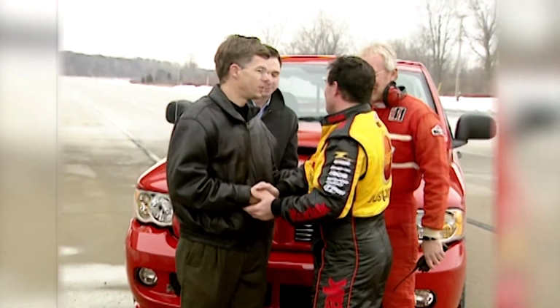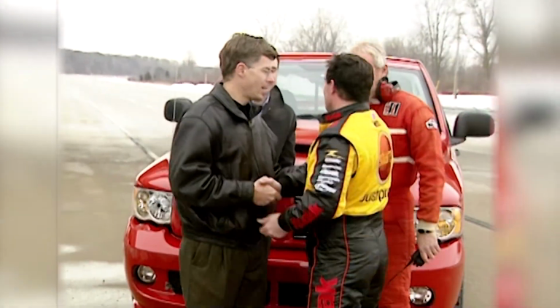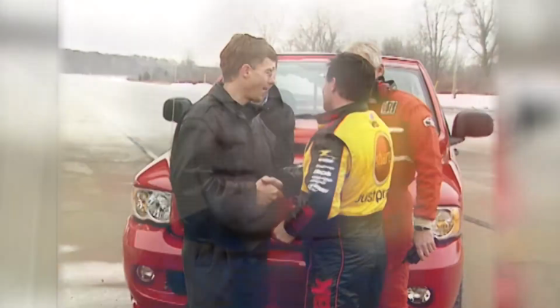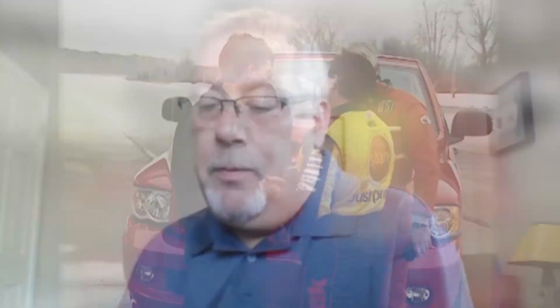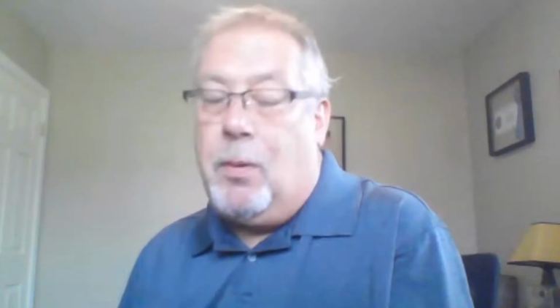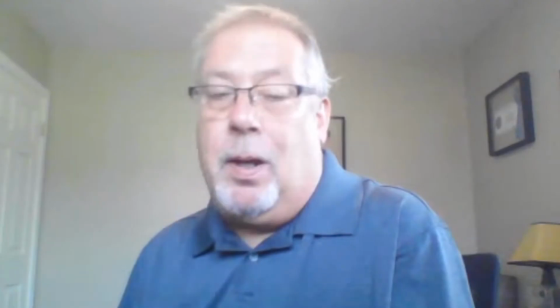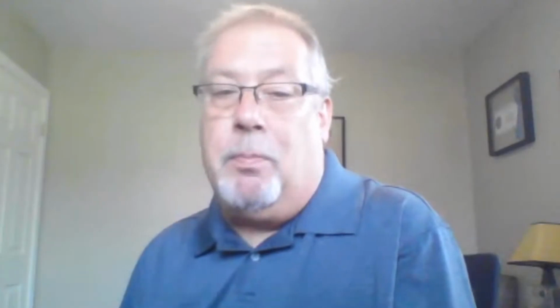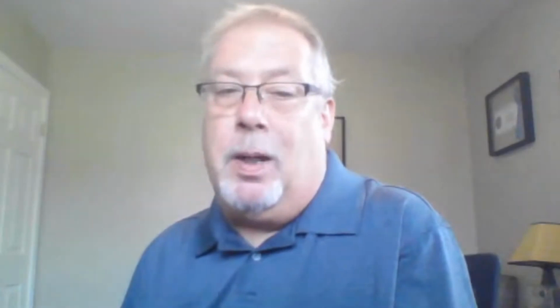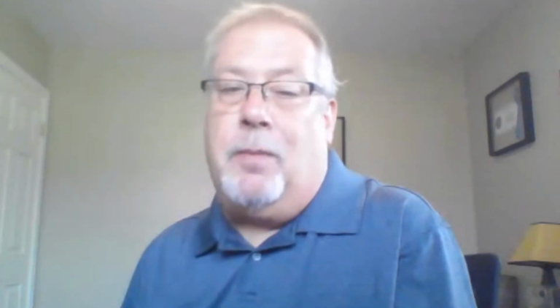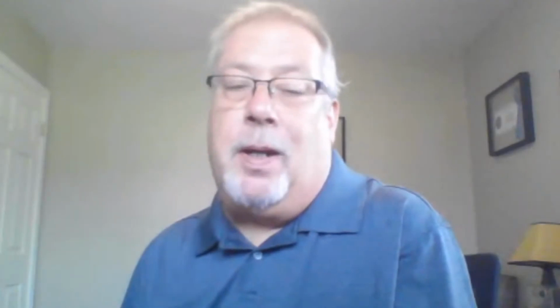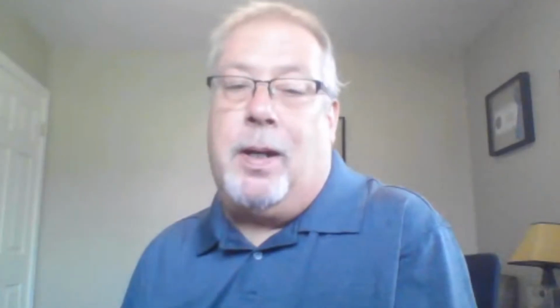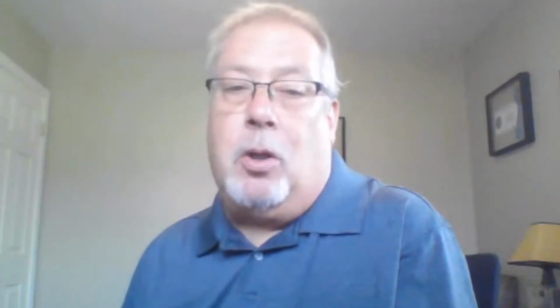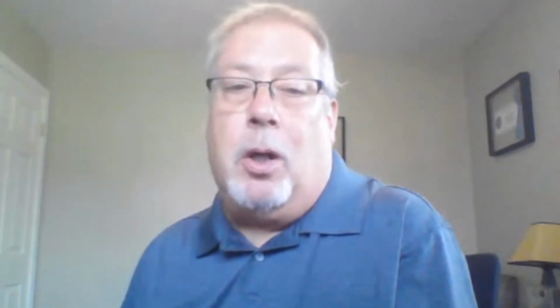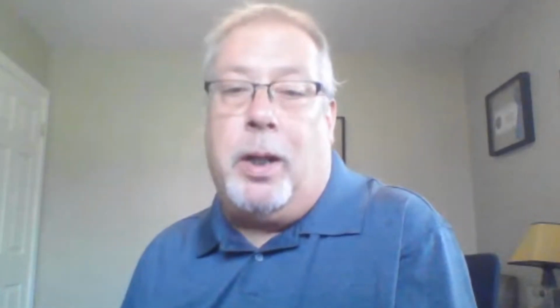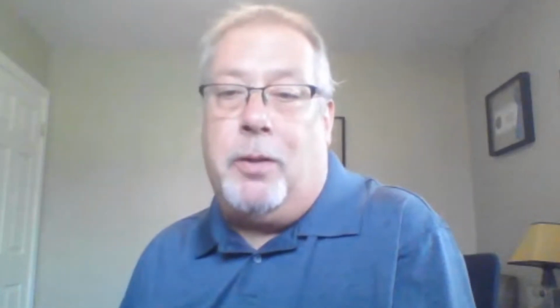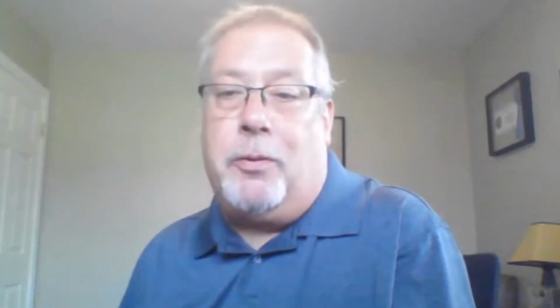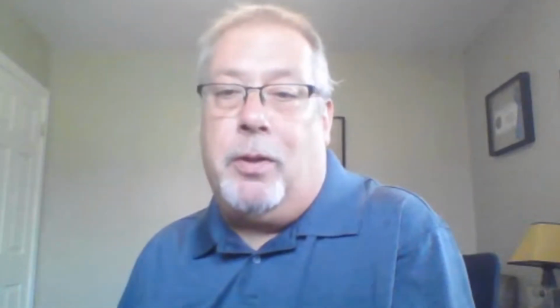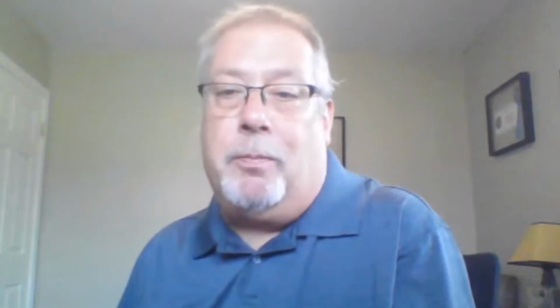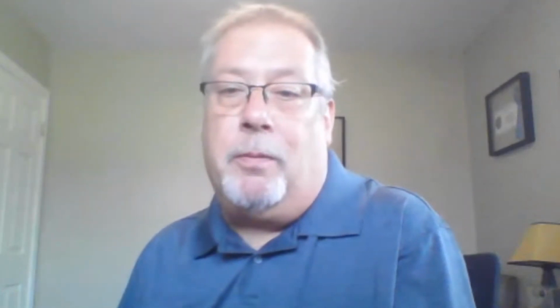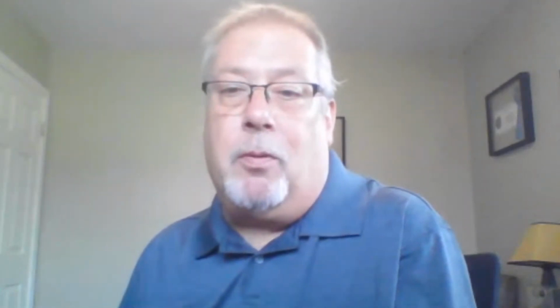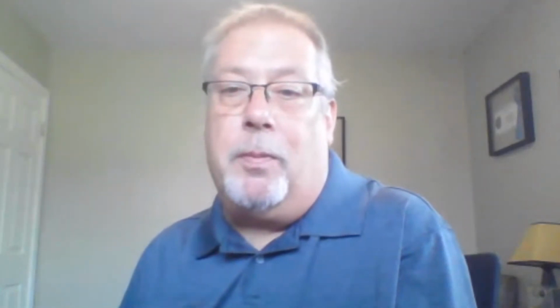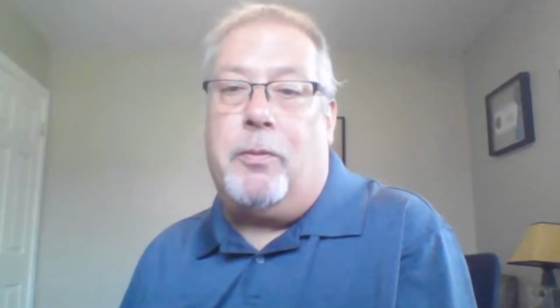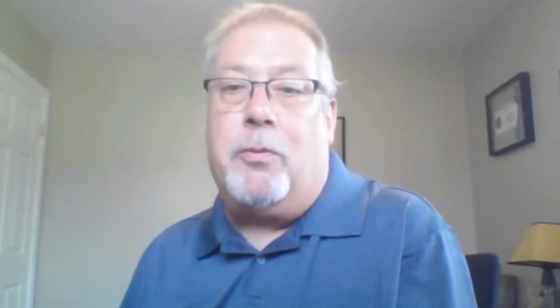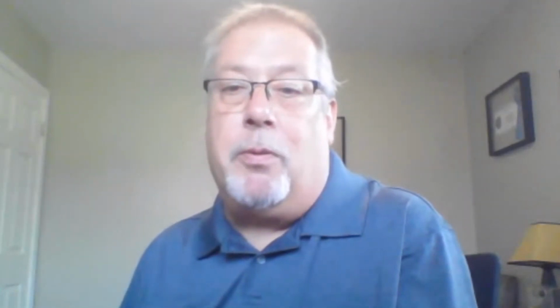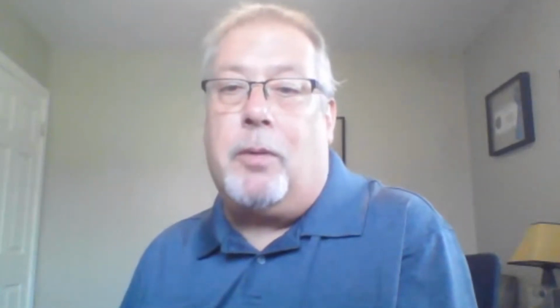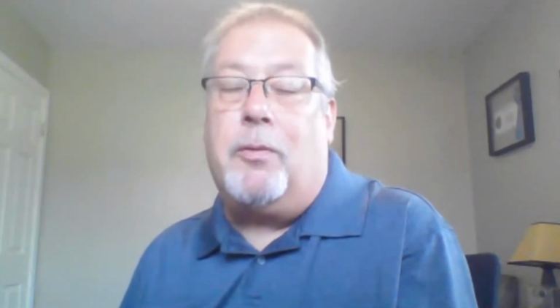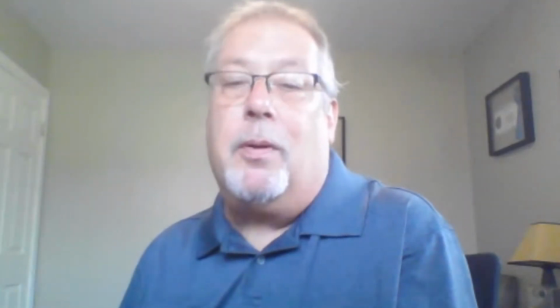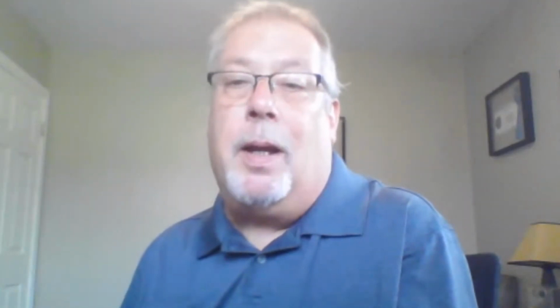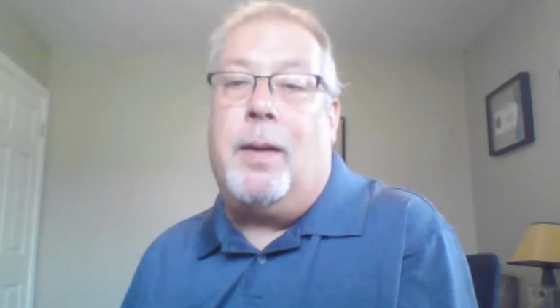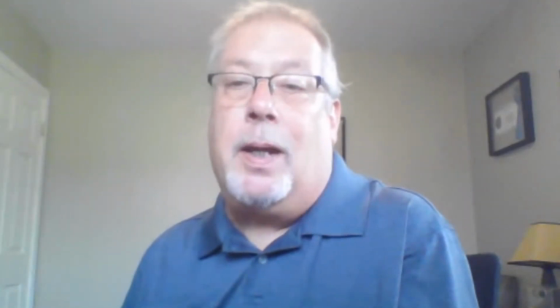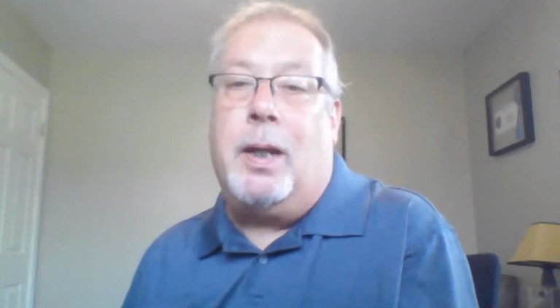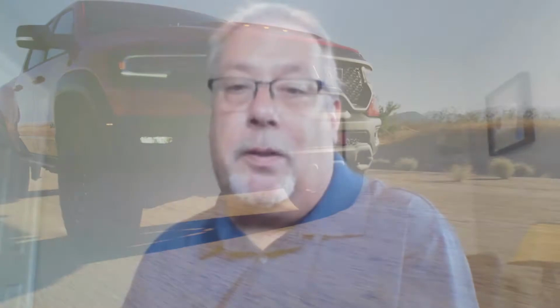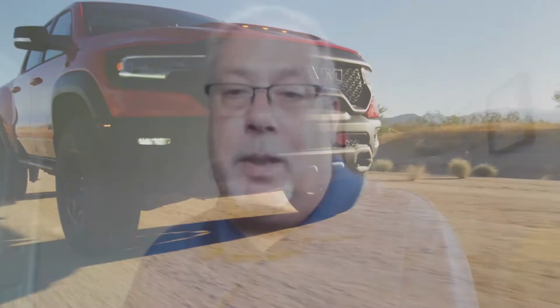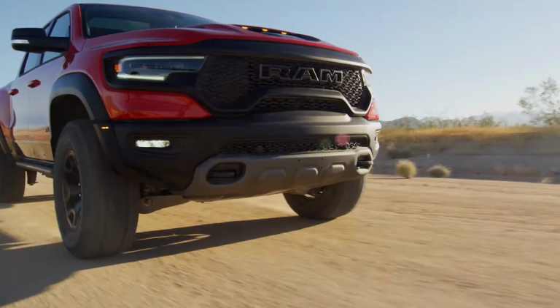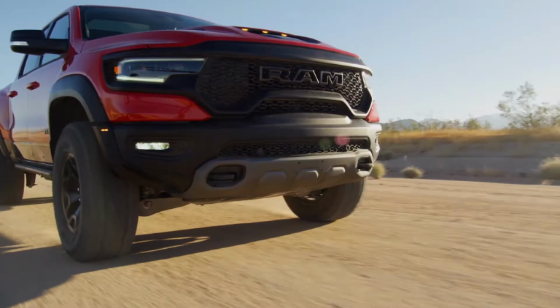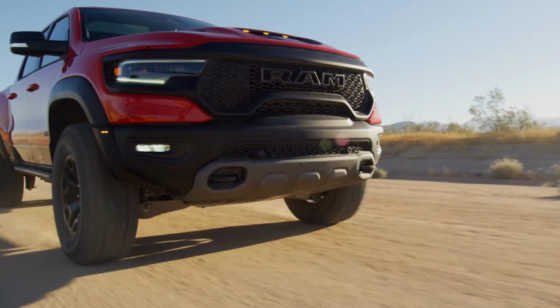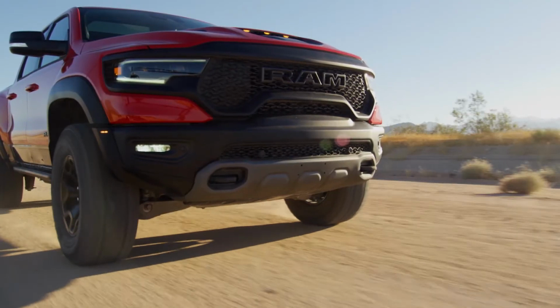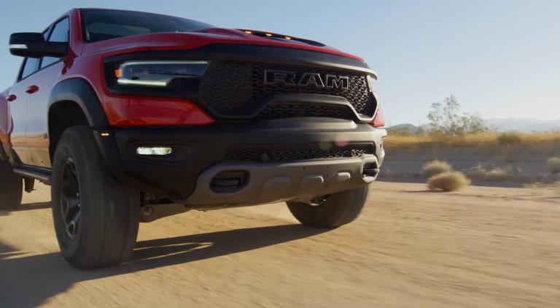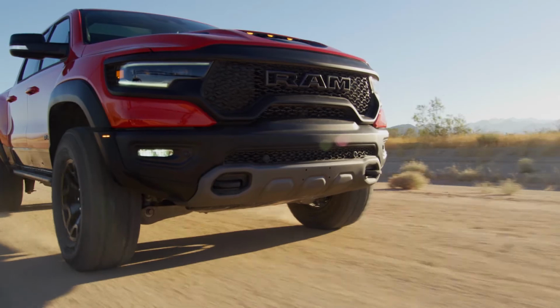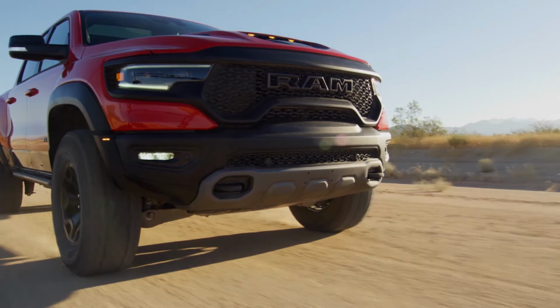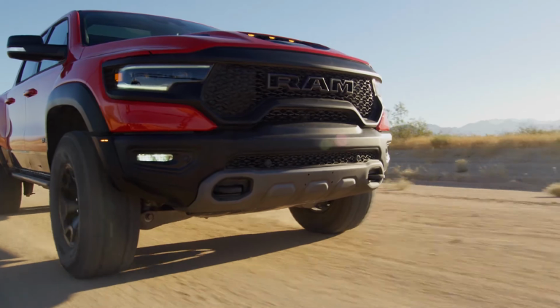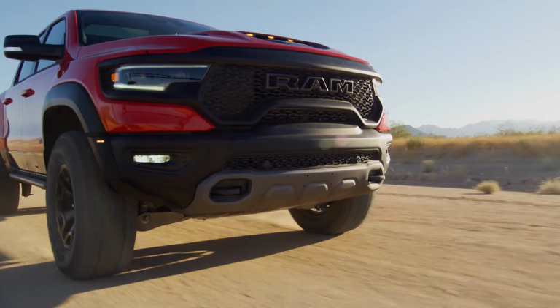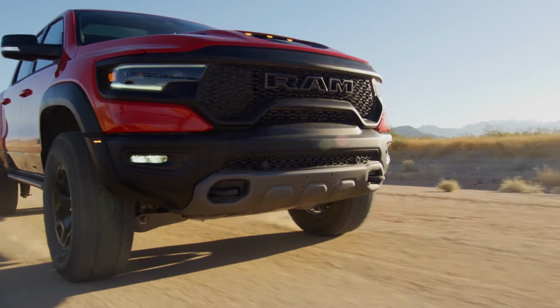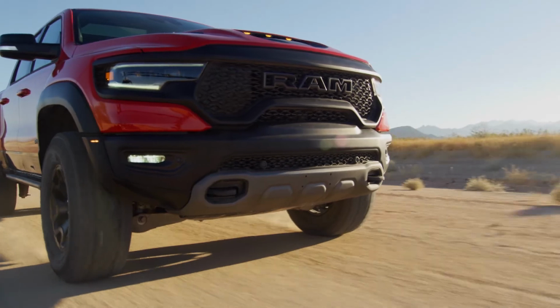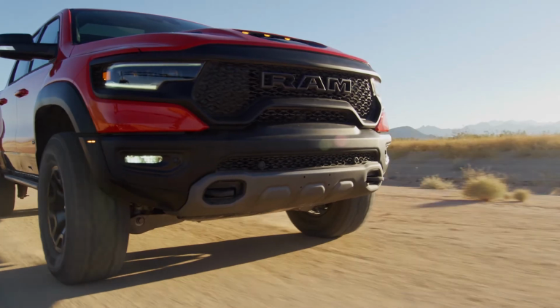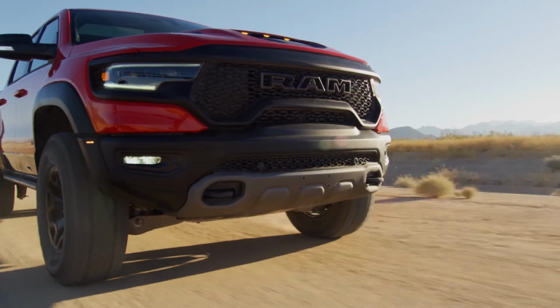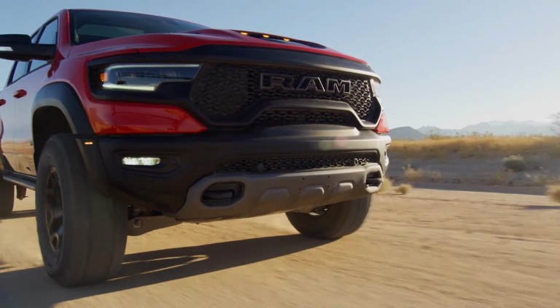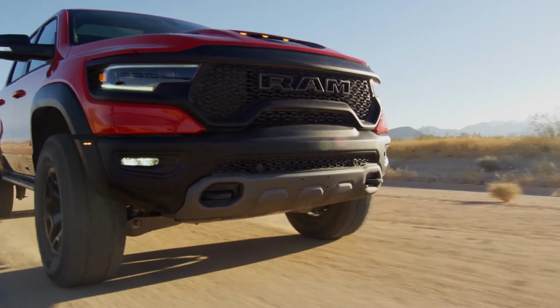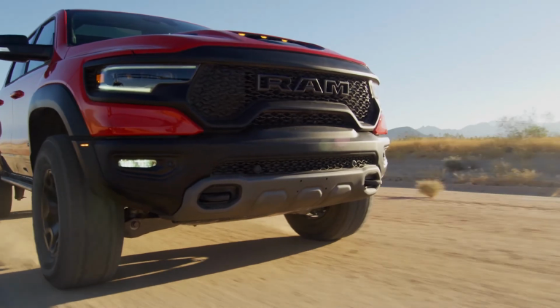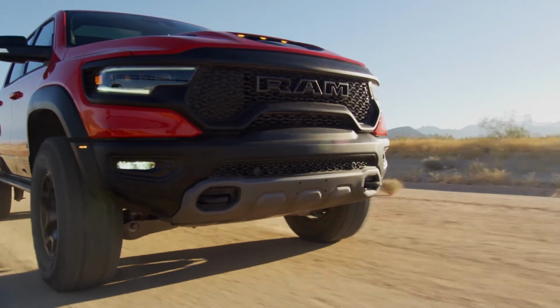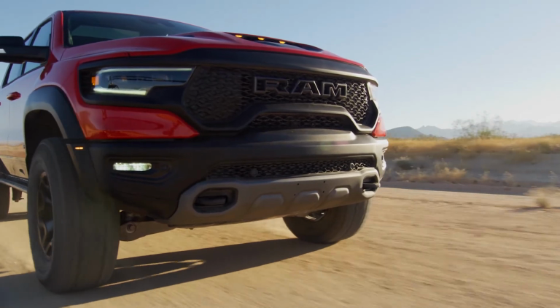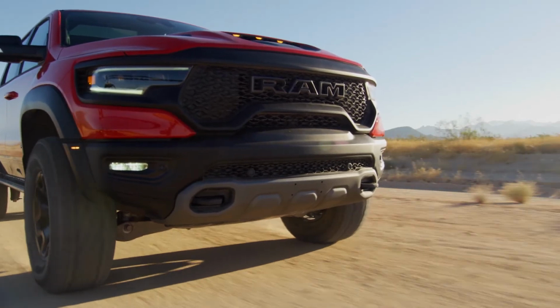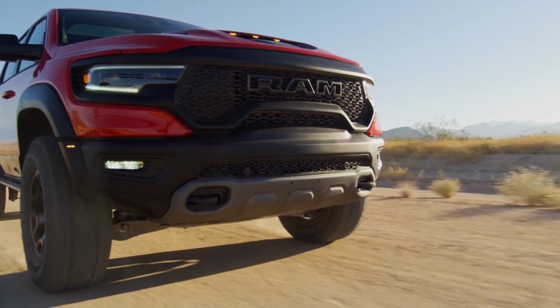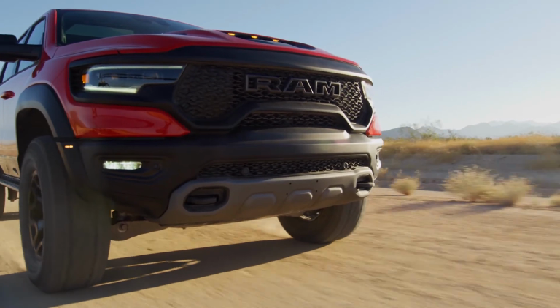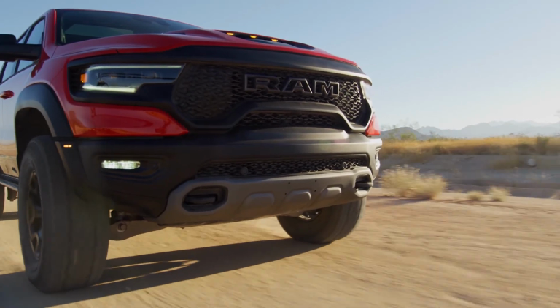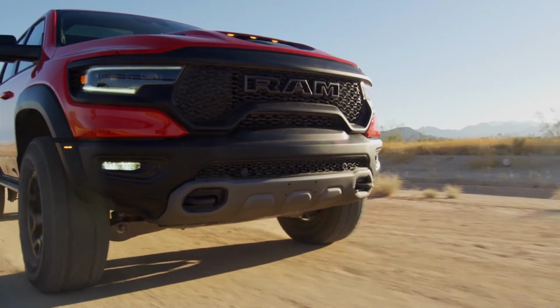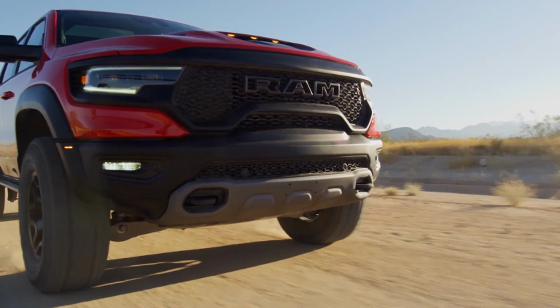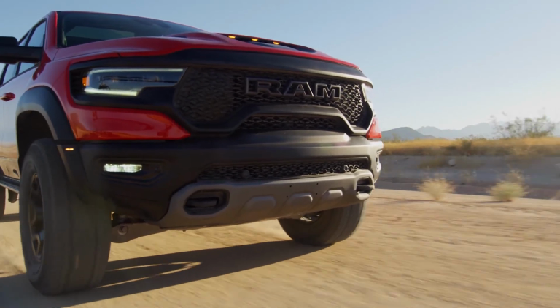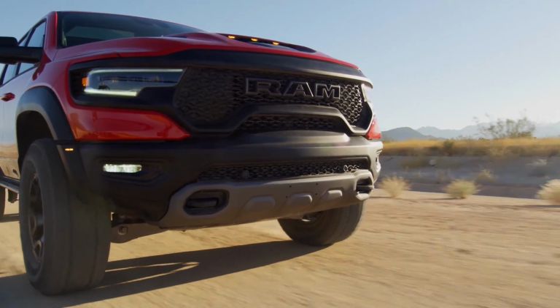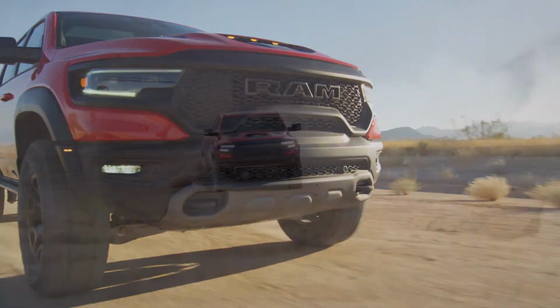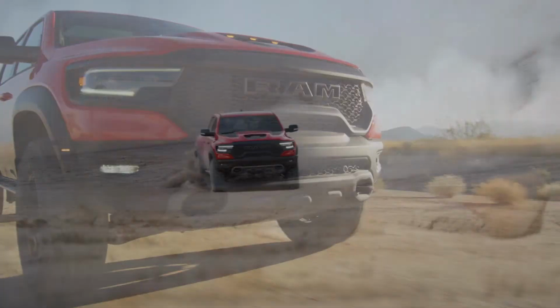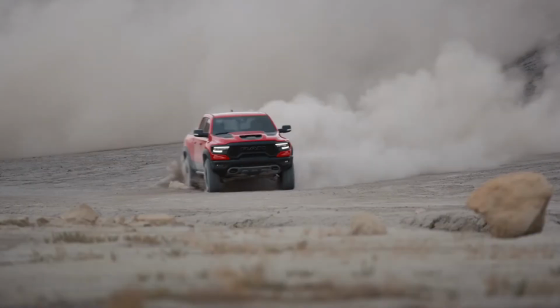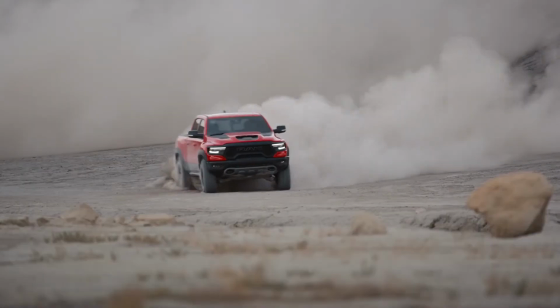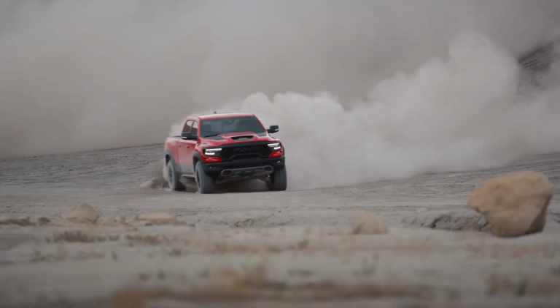The Ram brand has had a long history of performance trucks, and that continues with the Ram 1500 TRX, which is coming out soon.